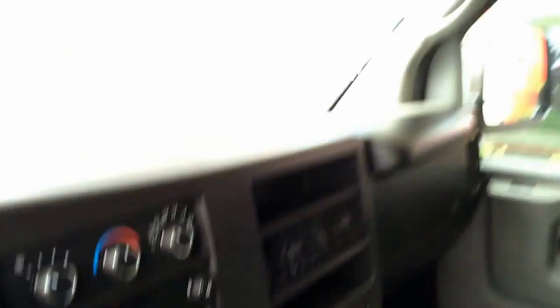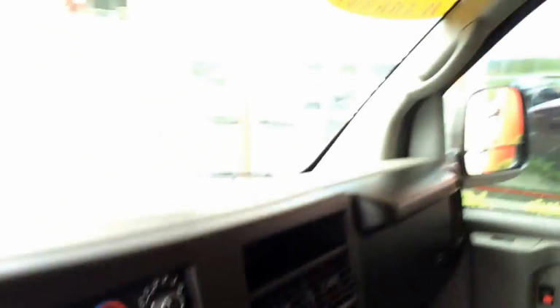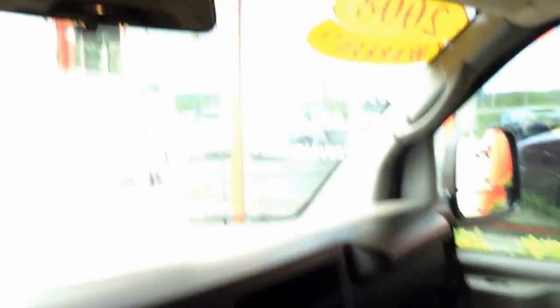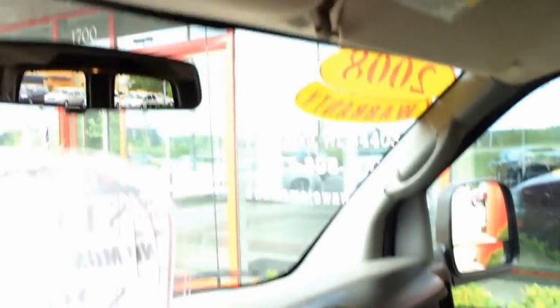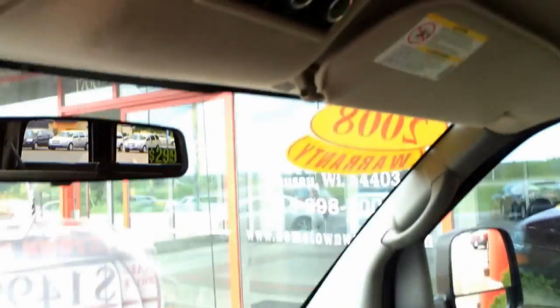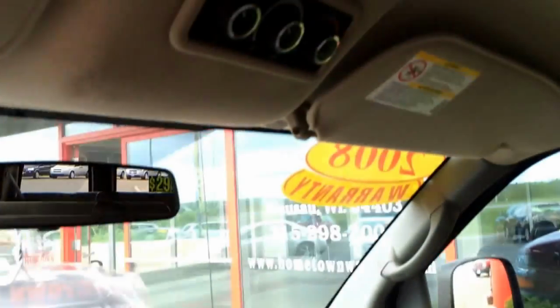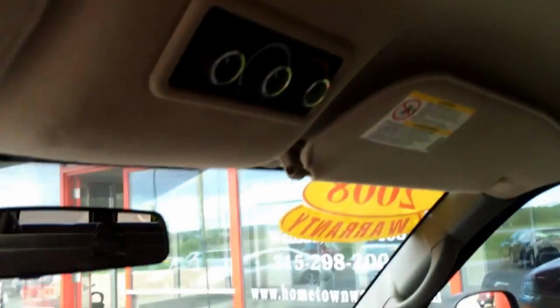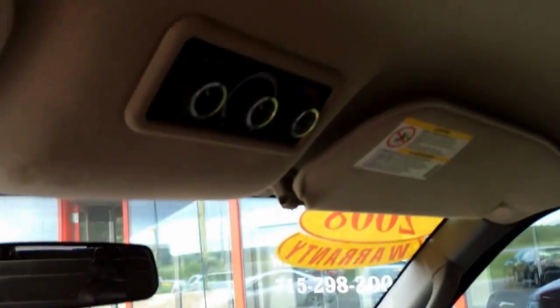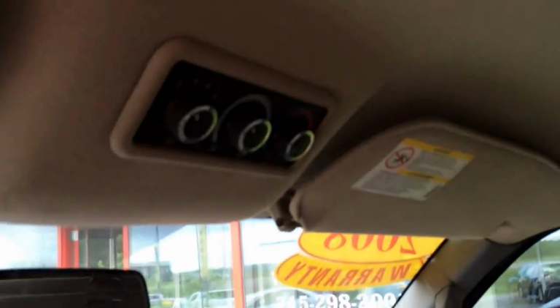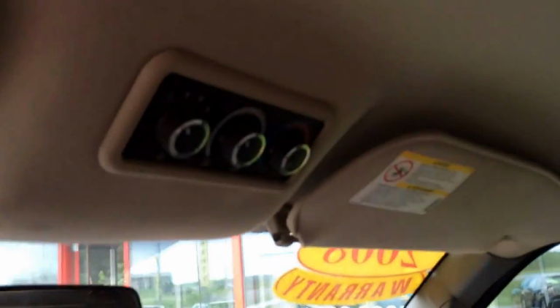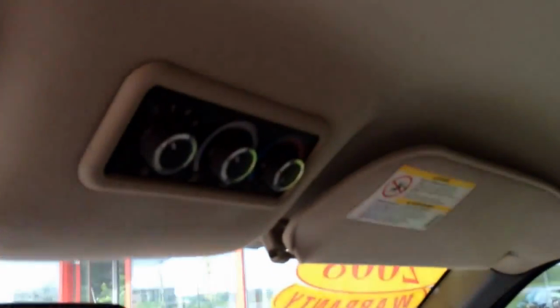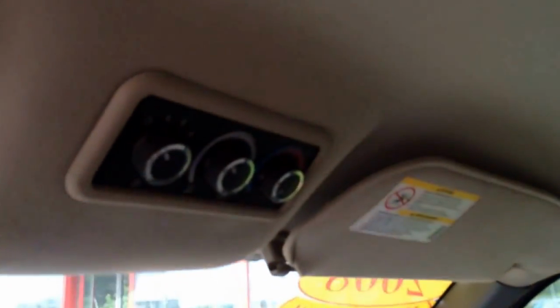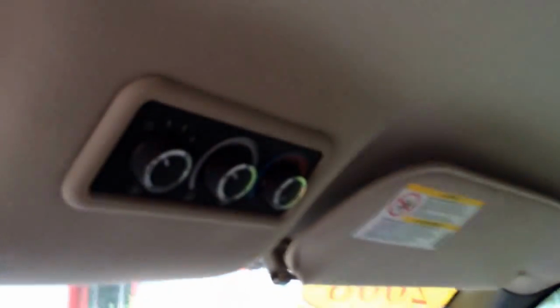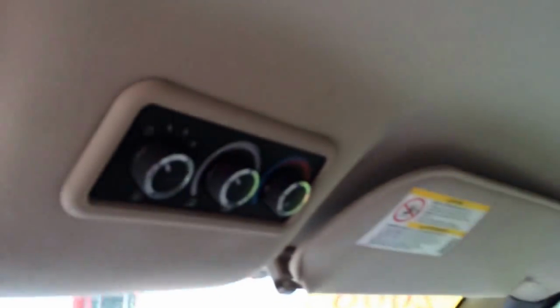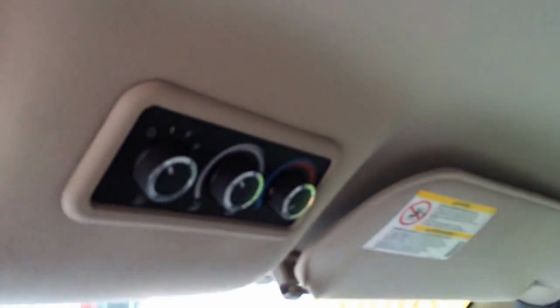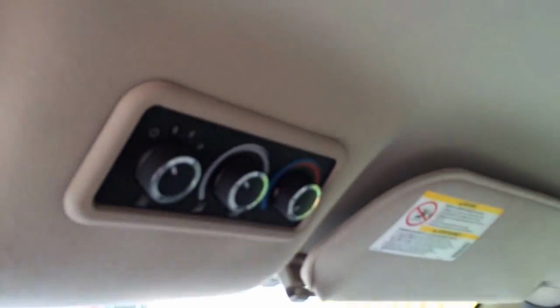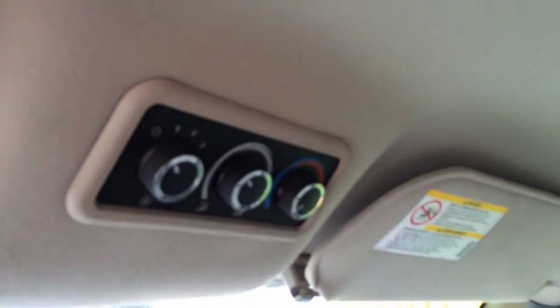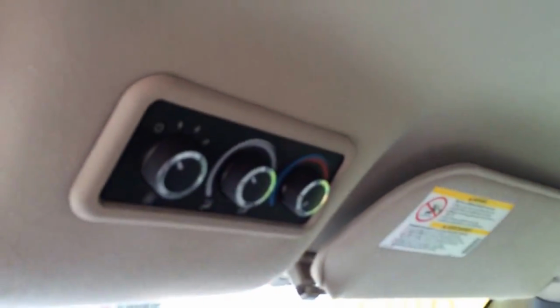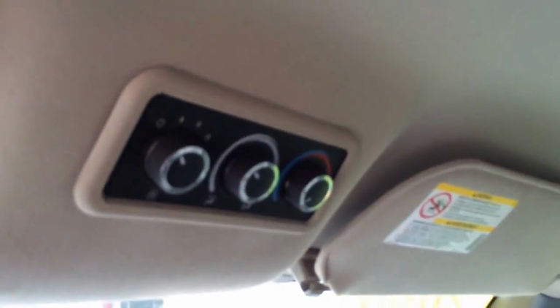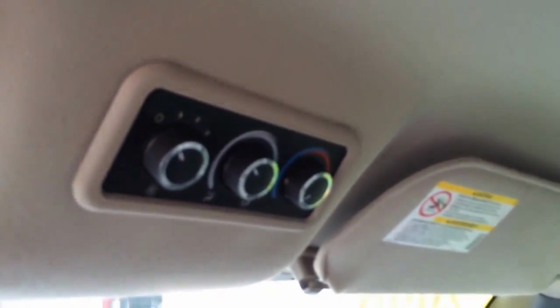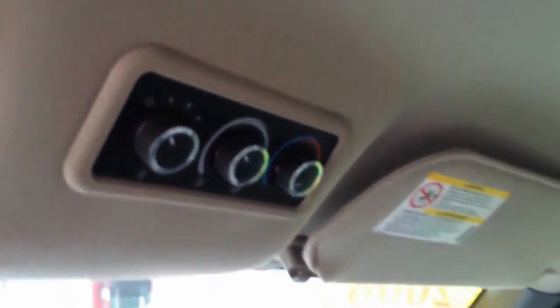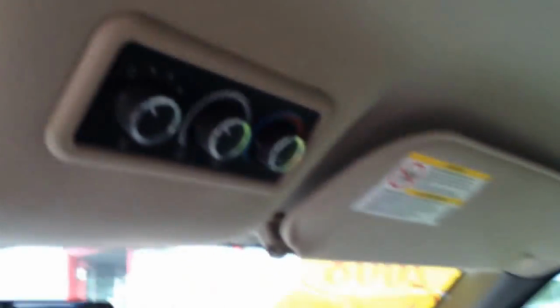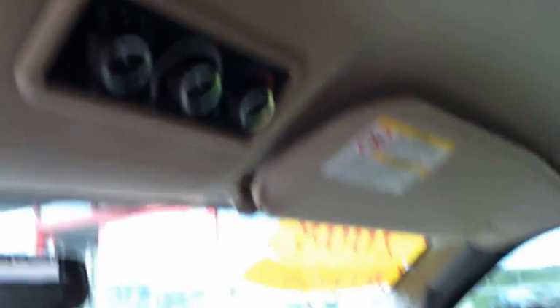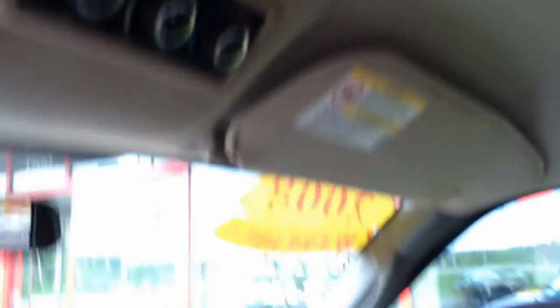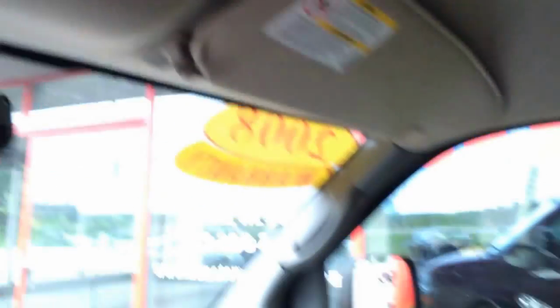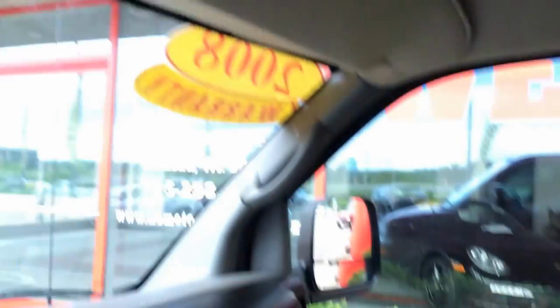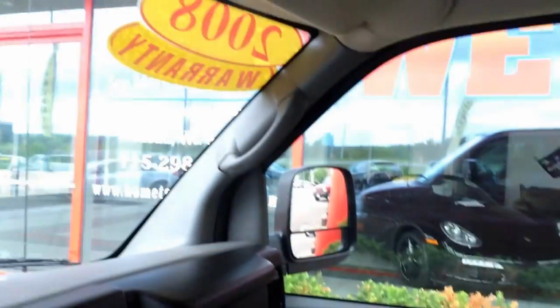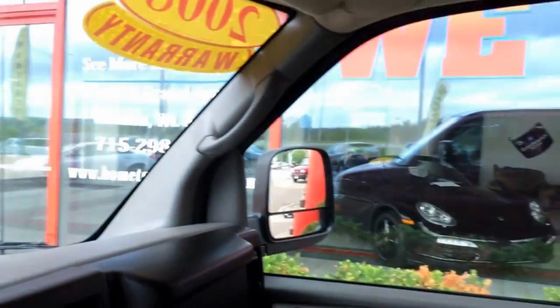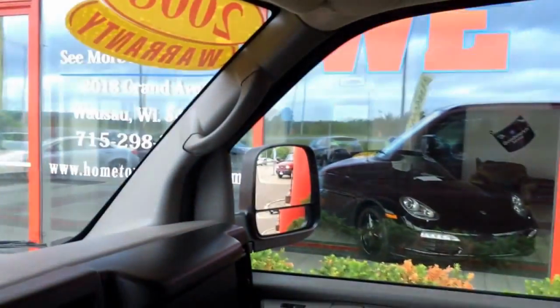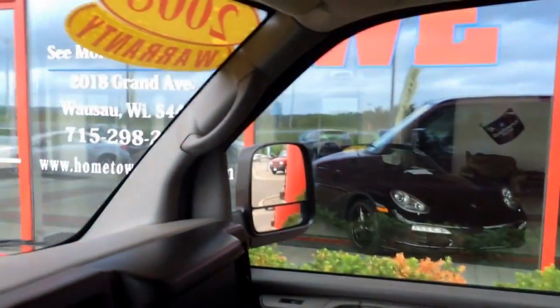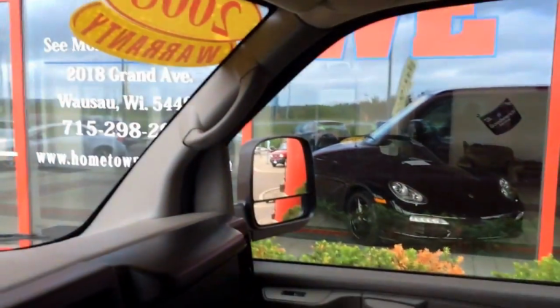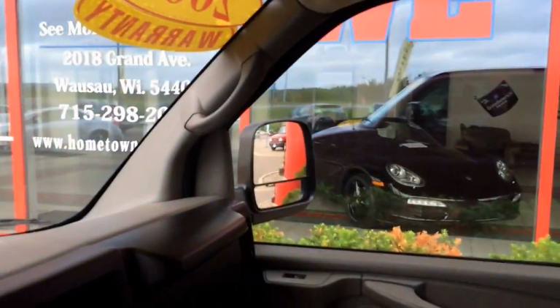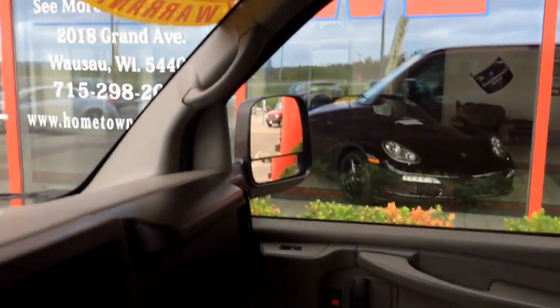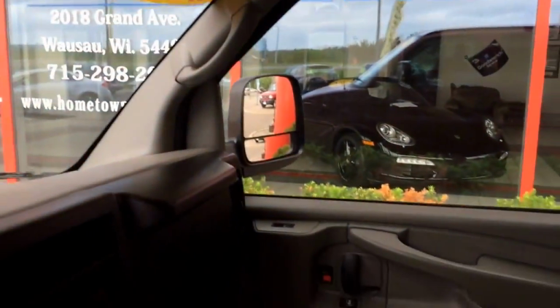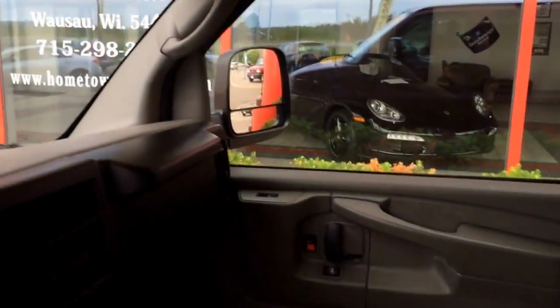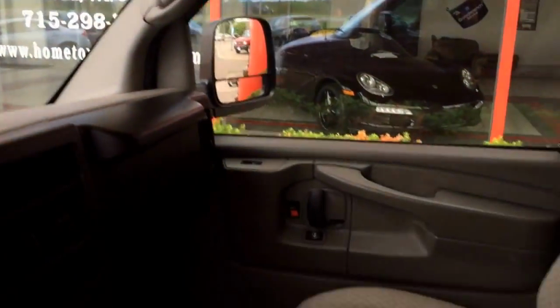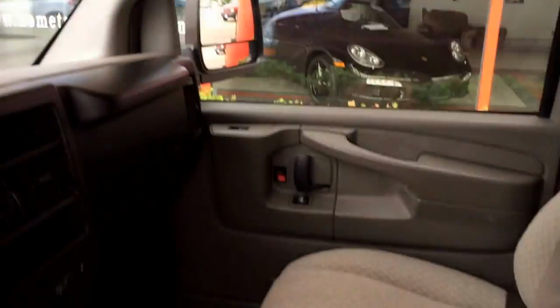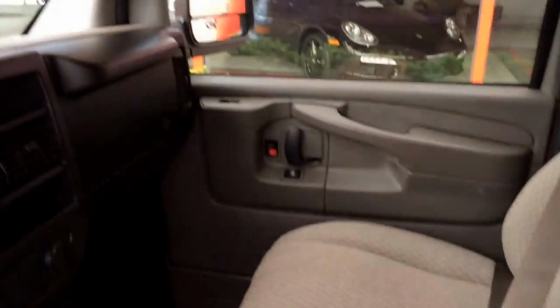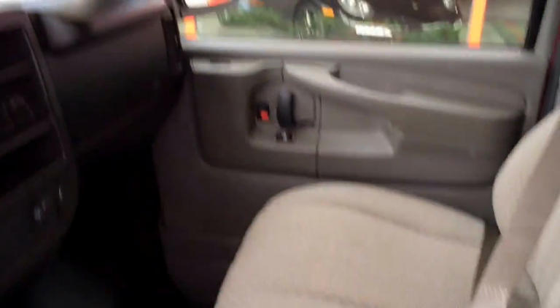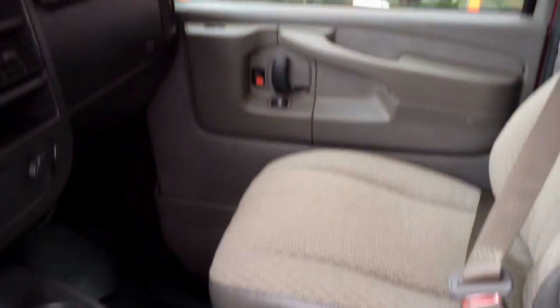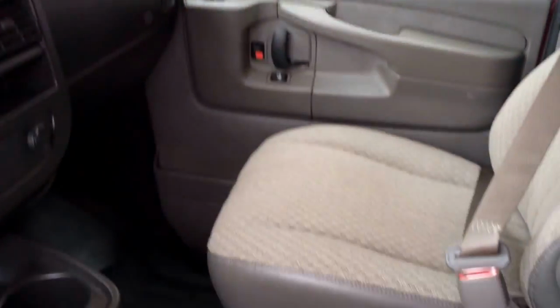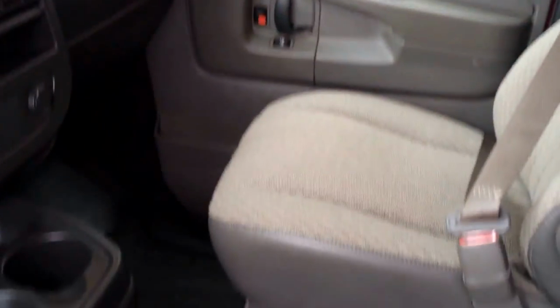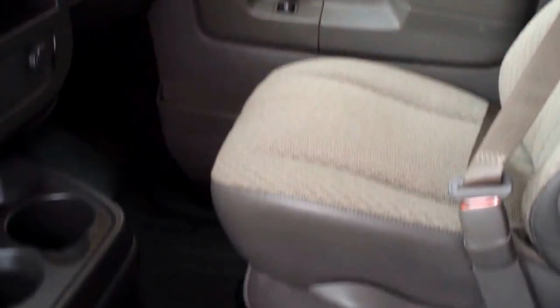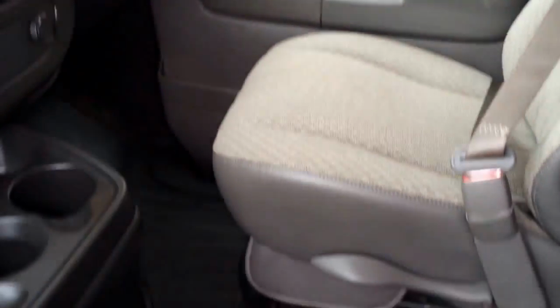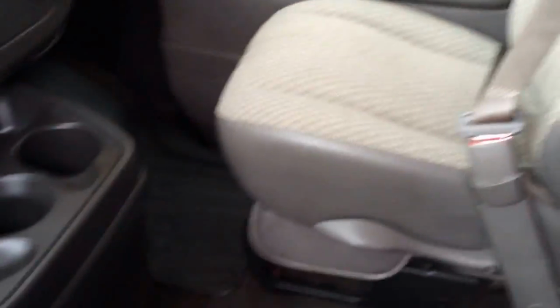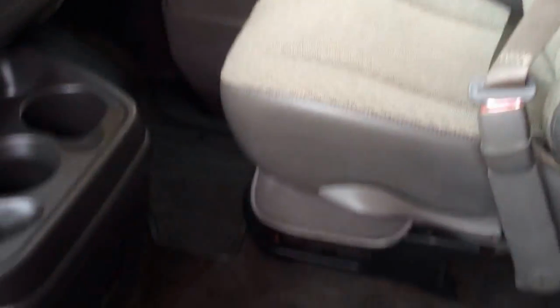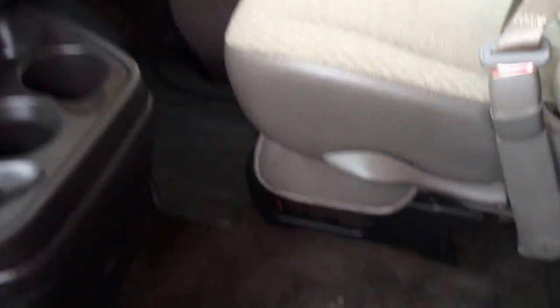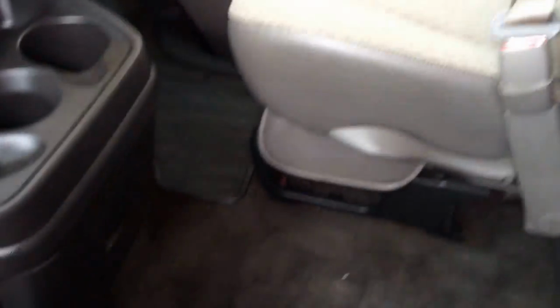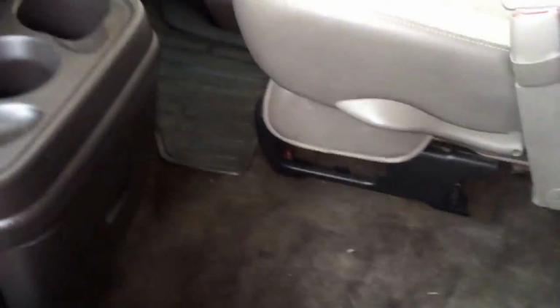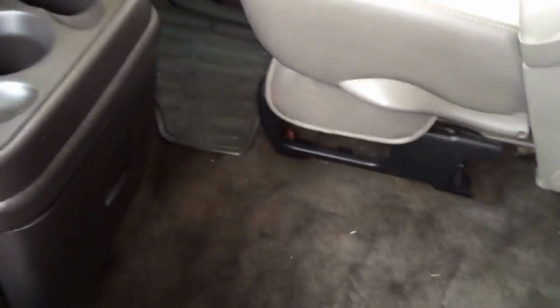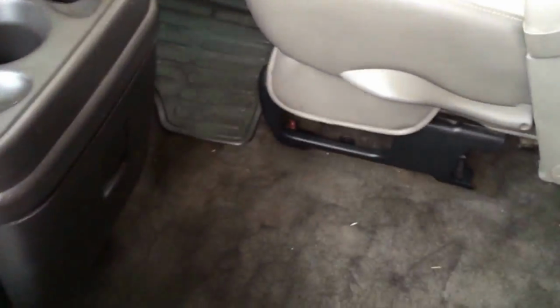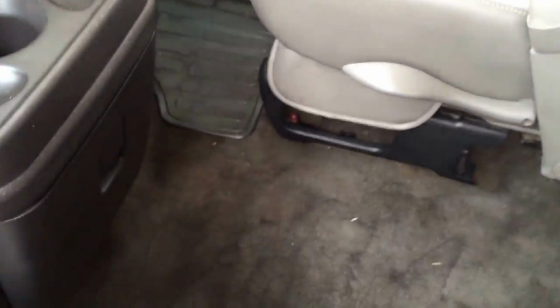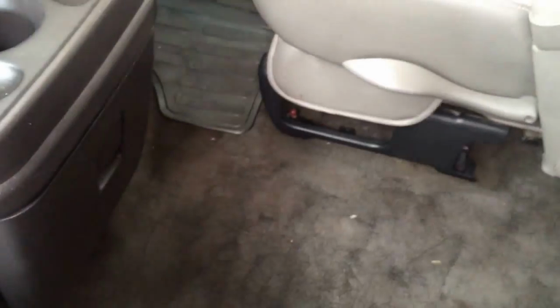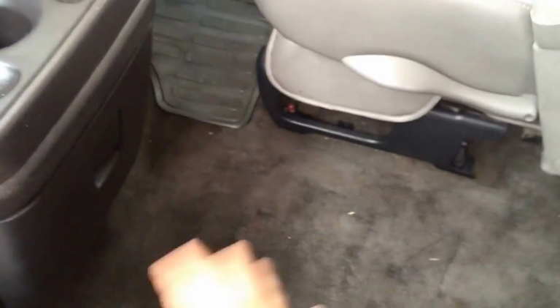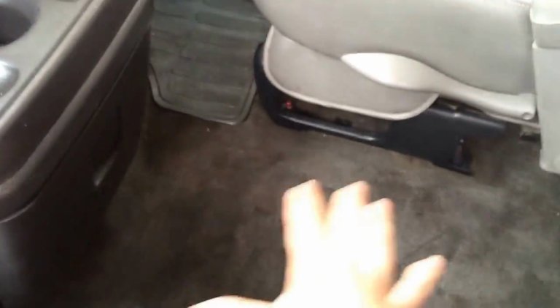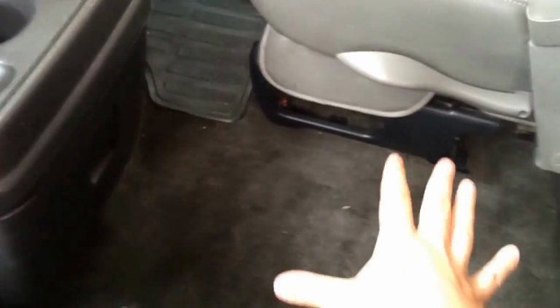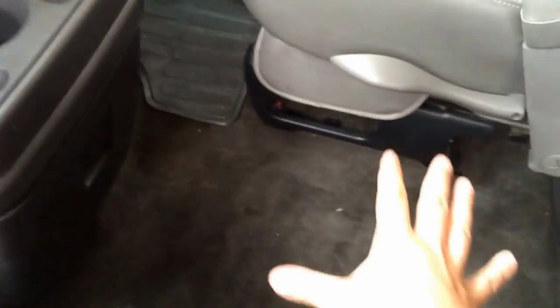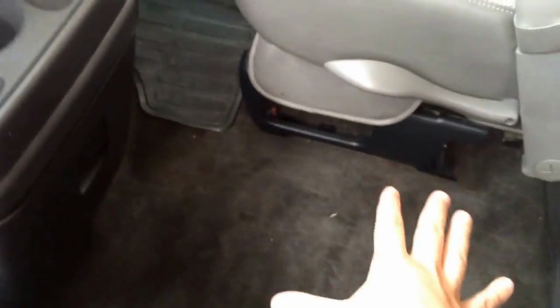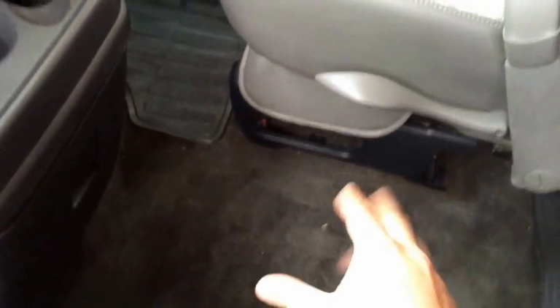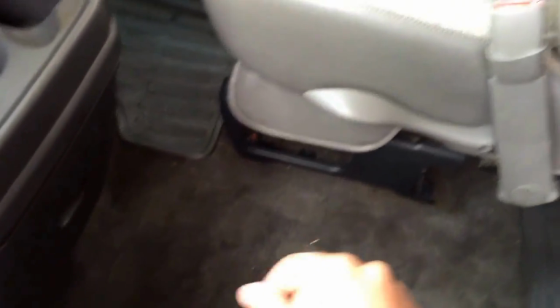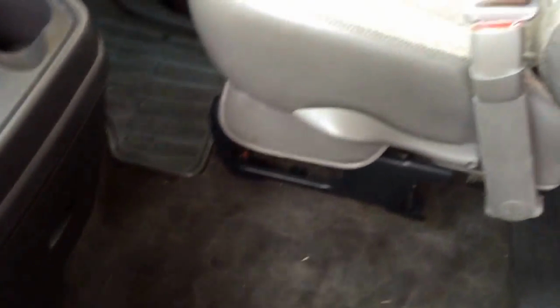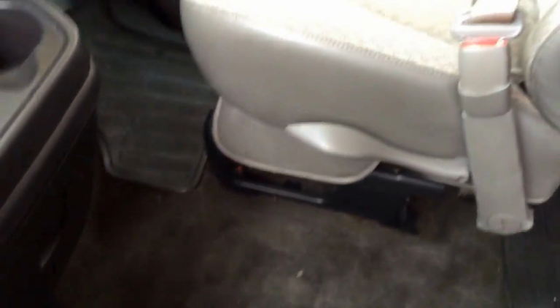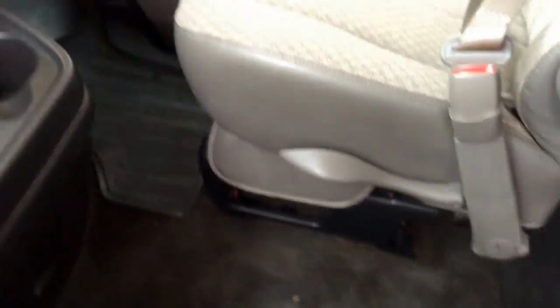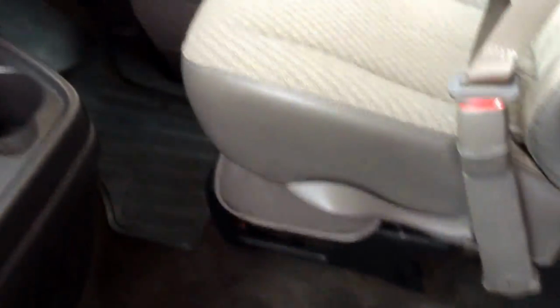There you have your rear heat and air conditioning controls right there. Front row bucket seats with a nice amount of storage right here.